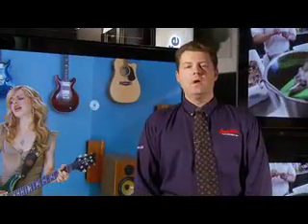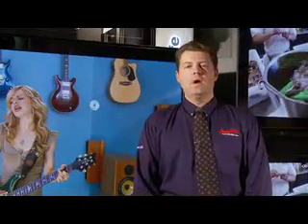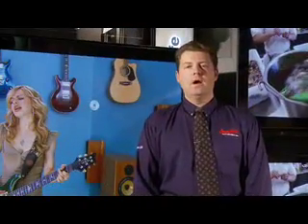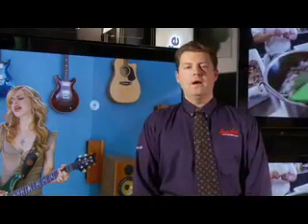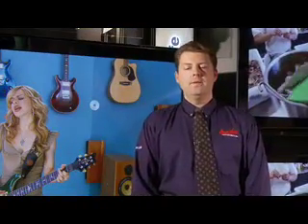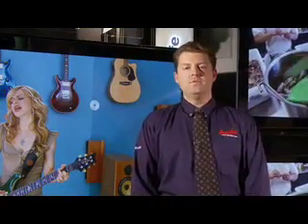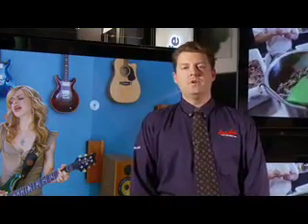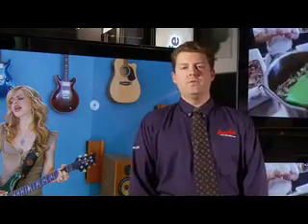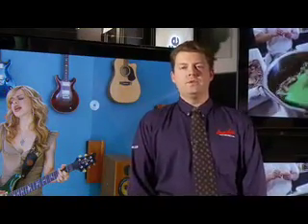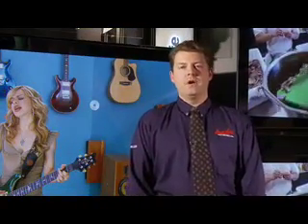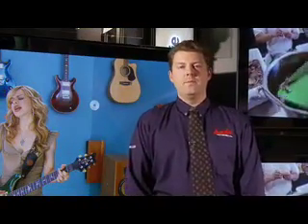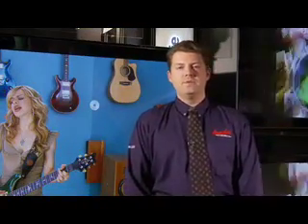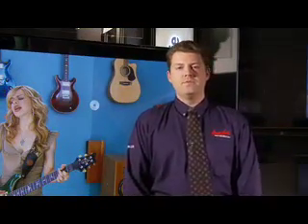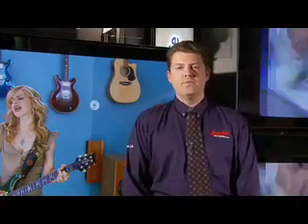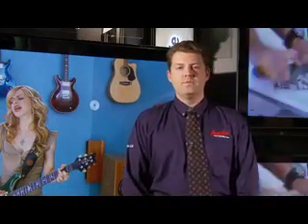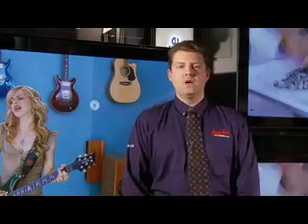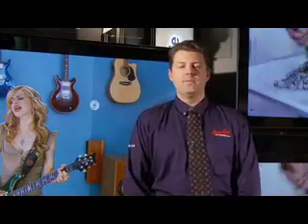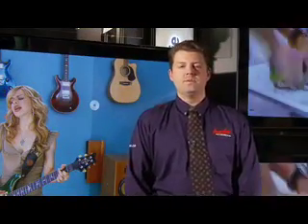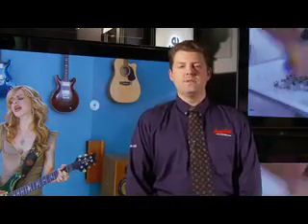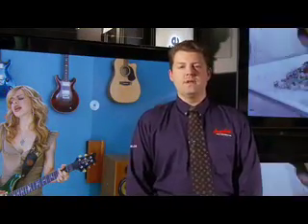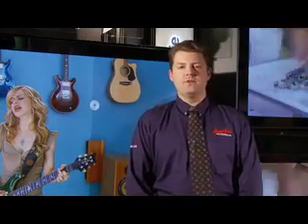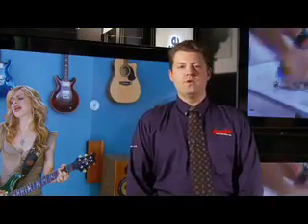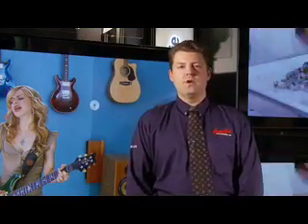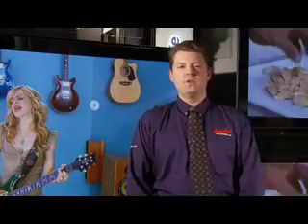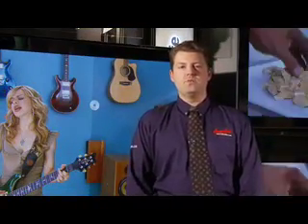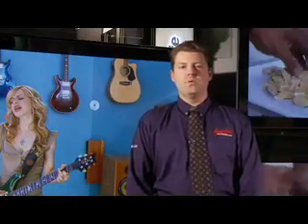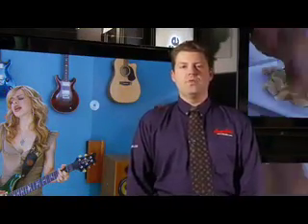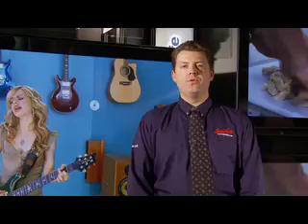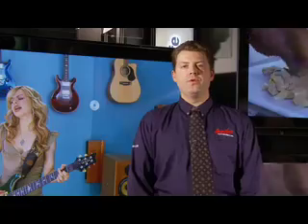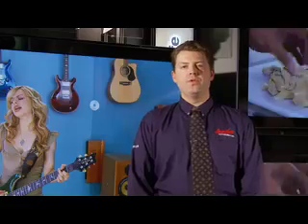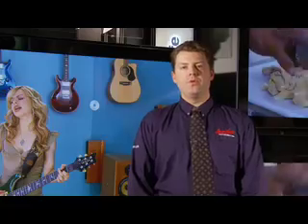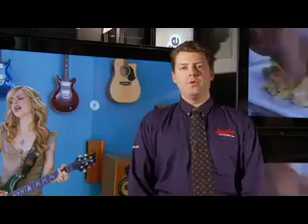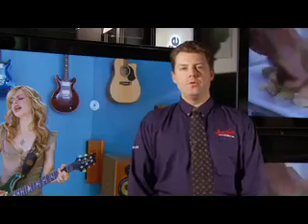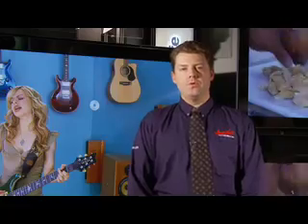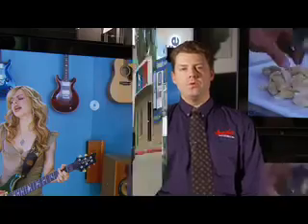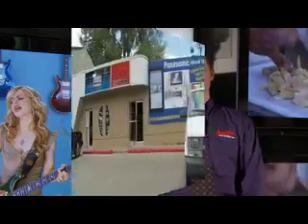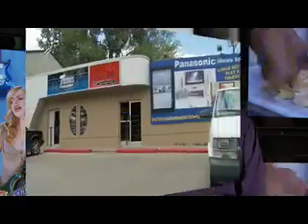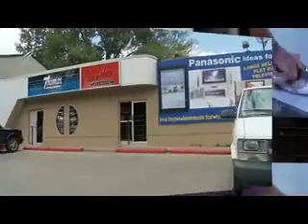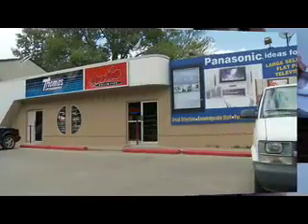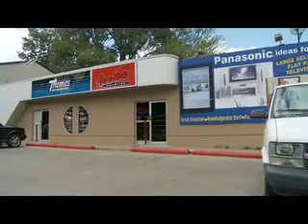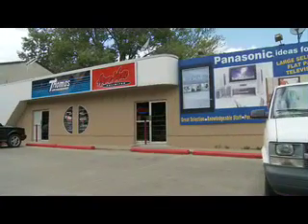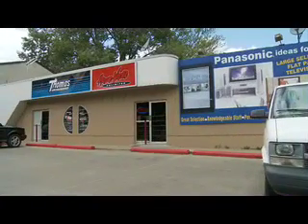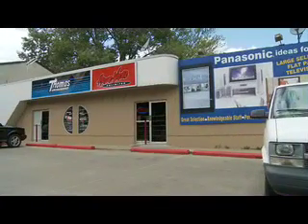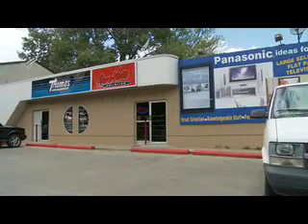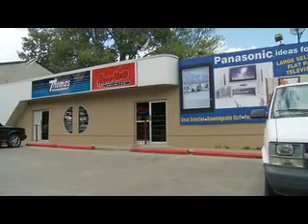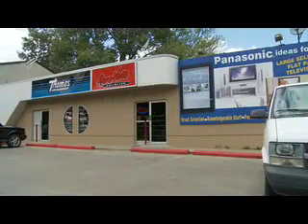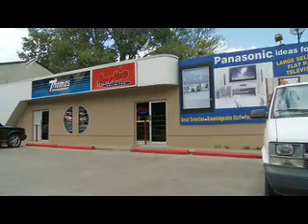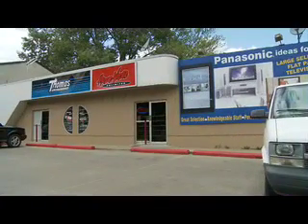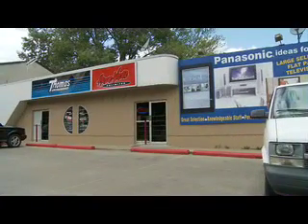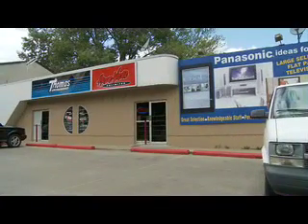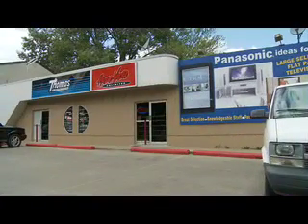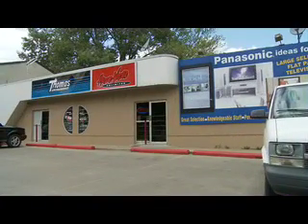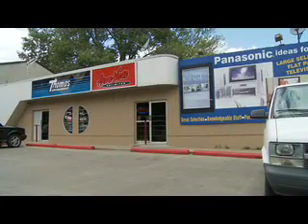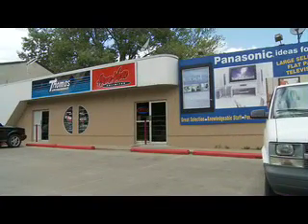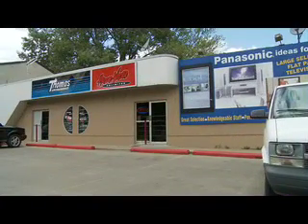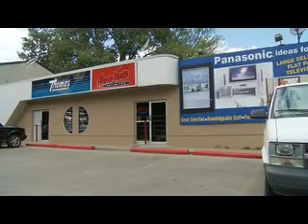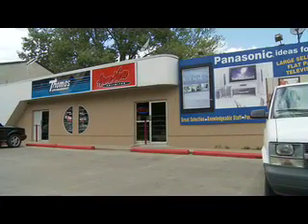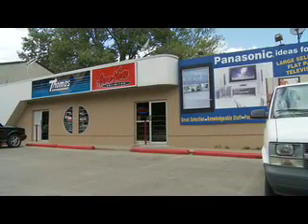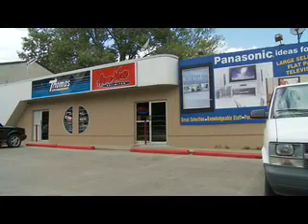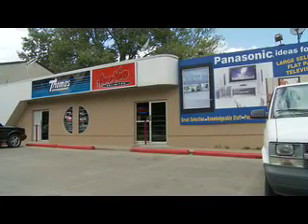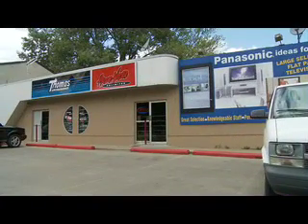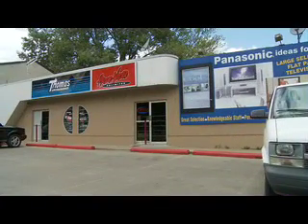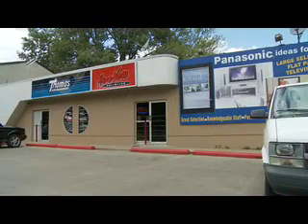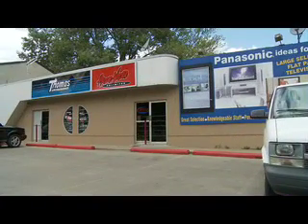Hi, I'm Trevor Thomas from Thomas Electronics, 130th Old Road in Welland. Welcome to the first segment of our How To series.